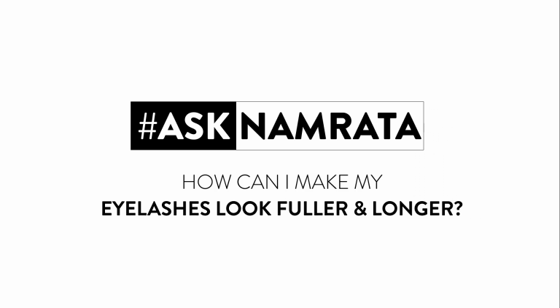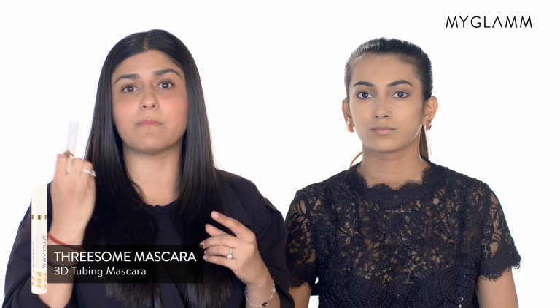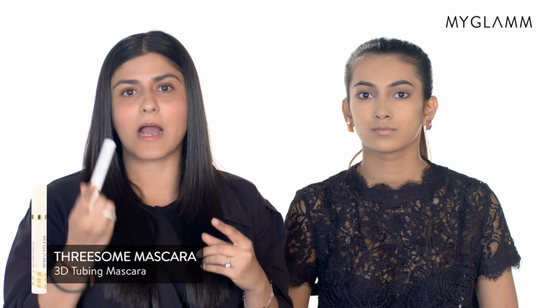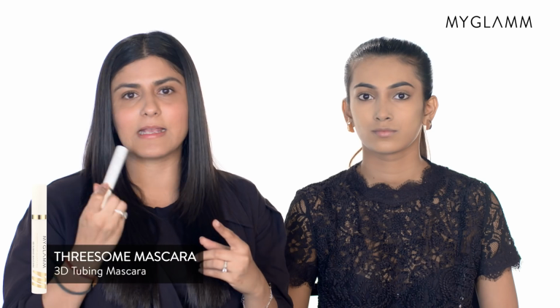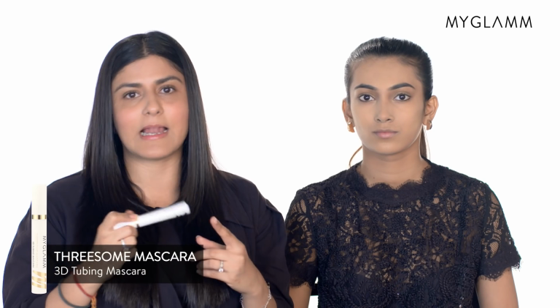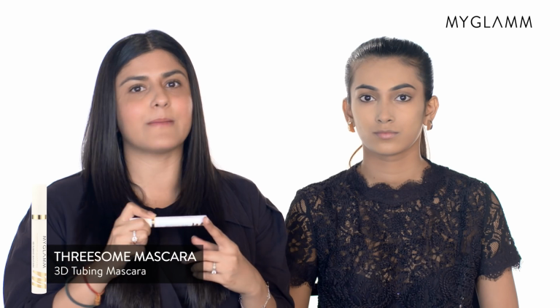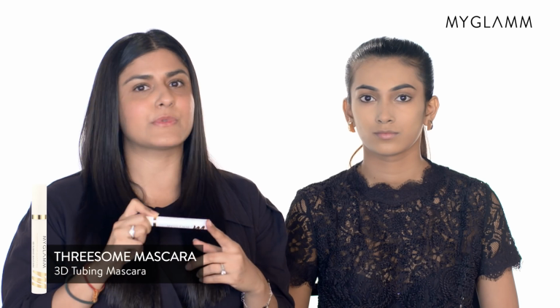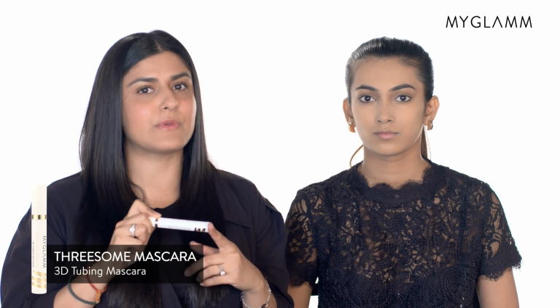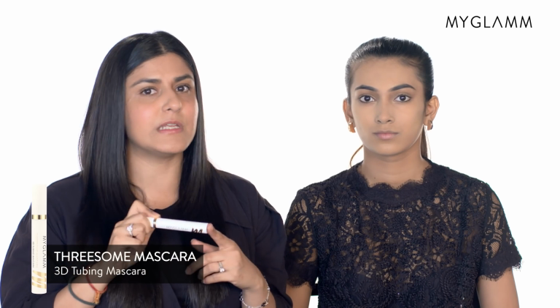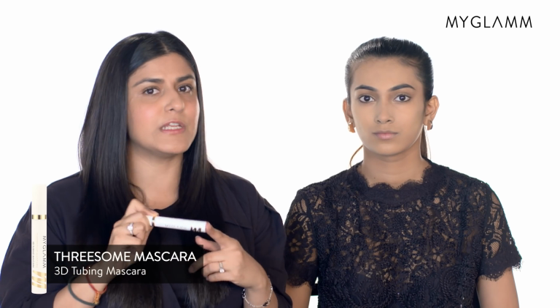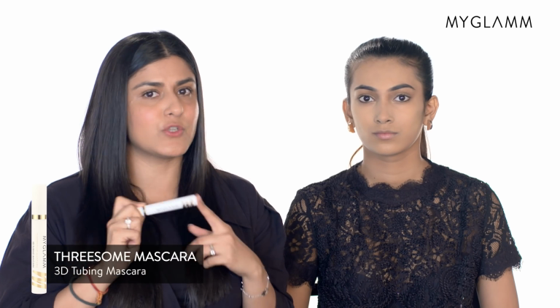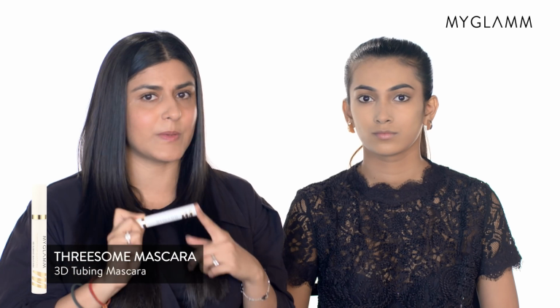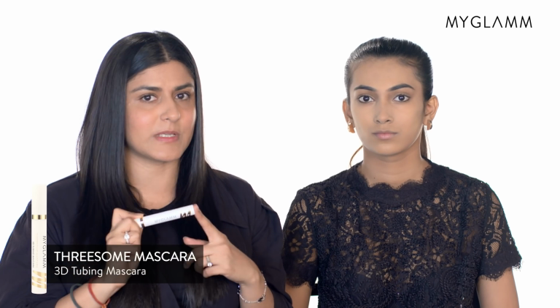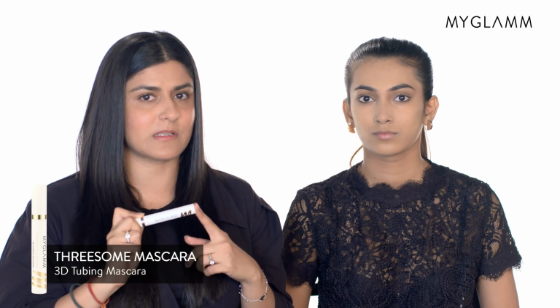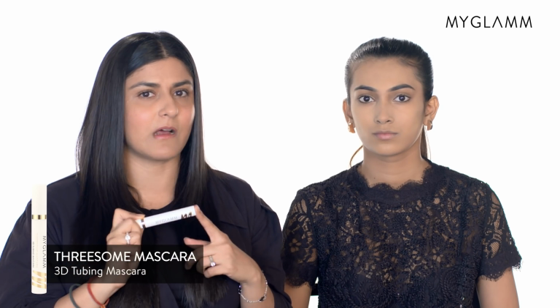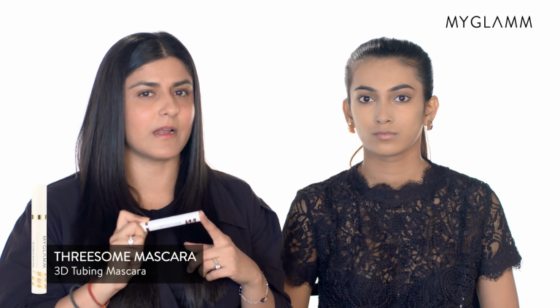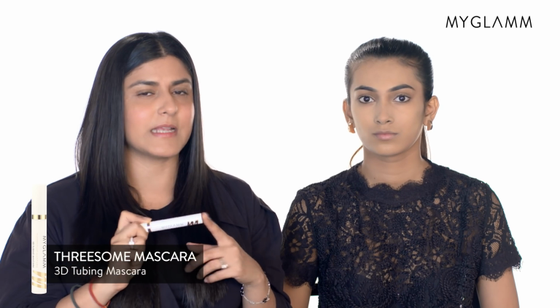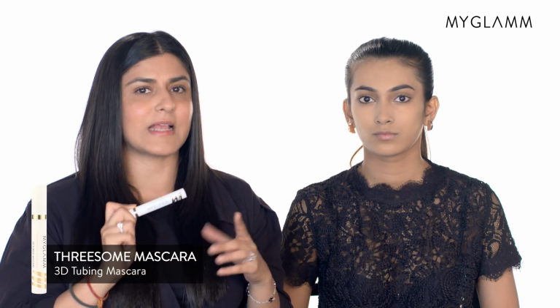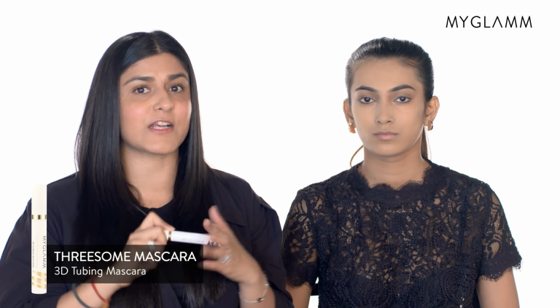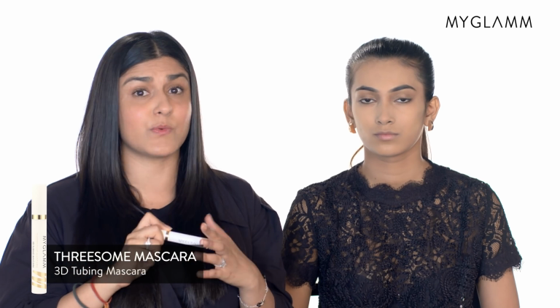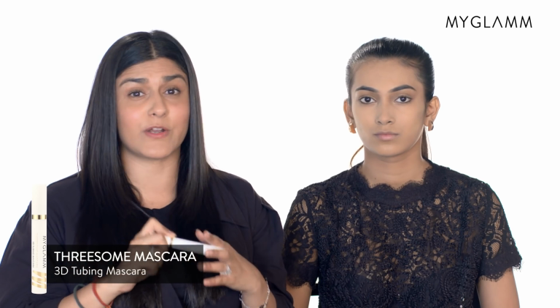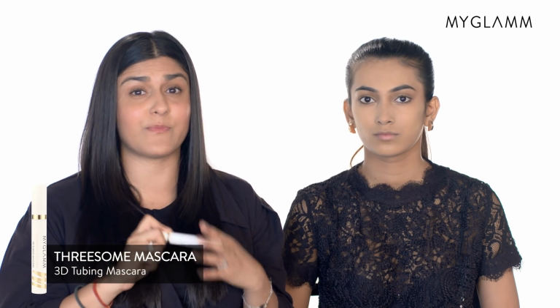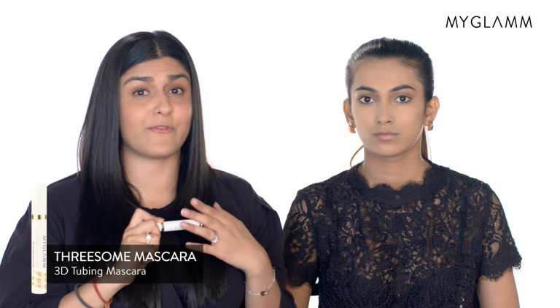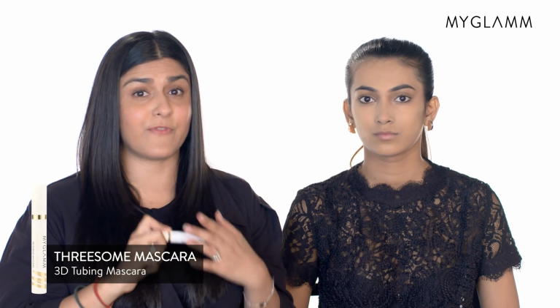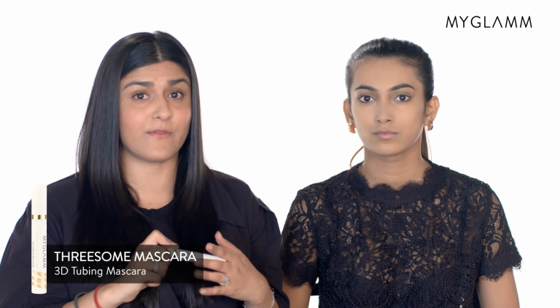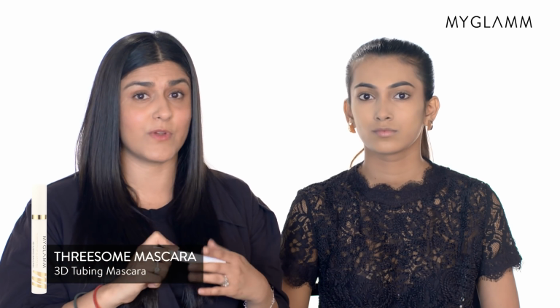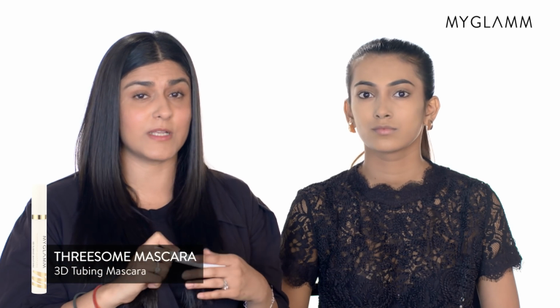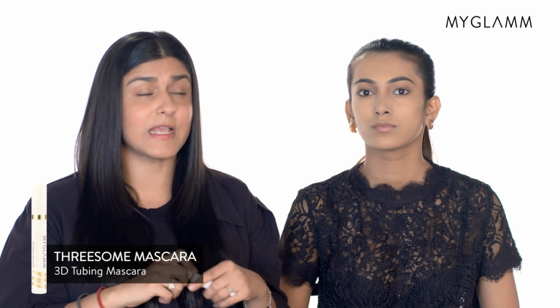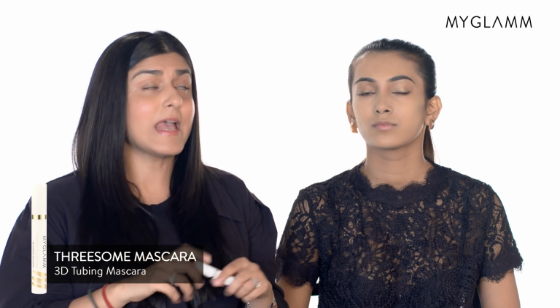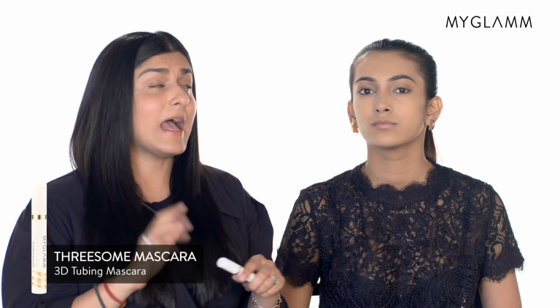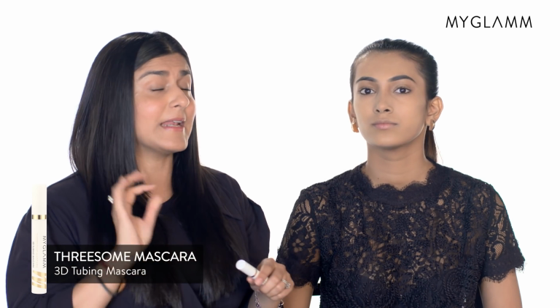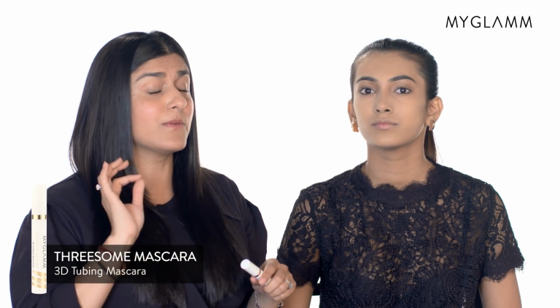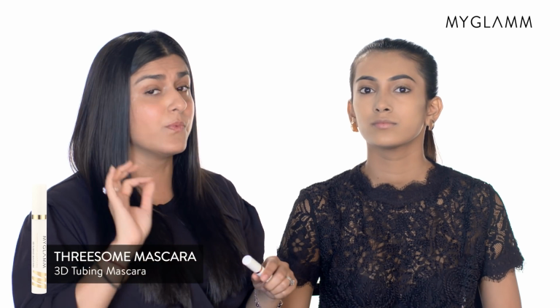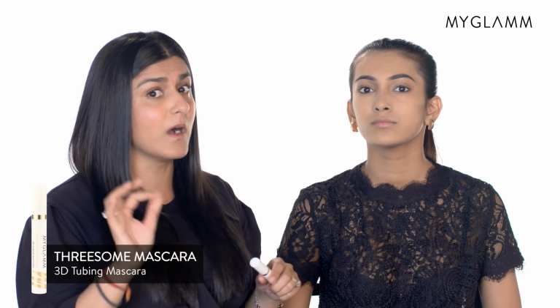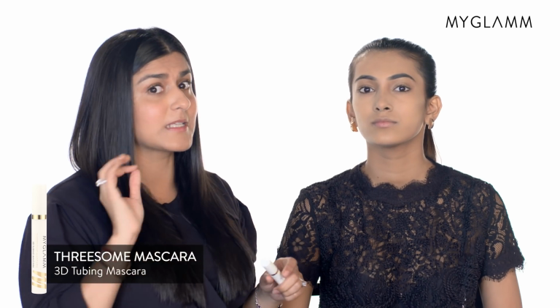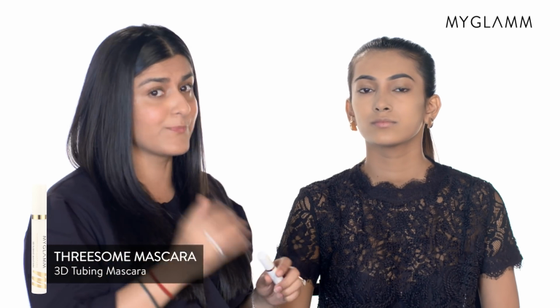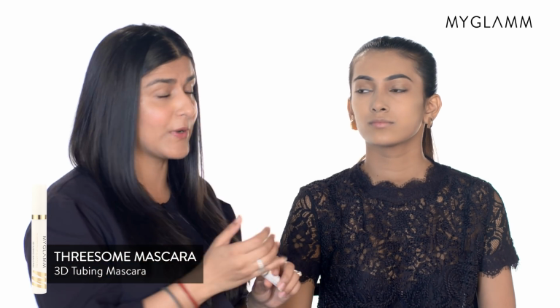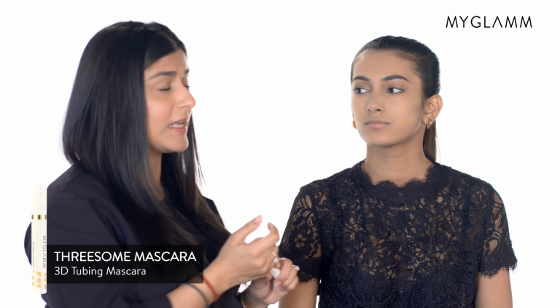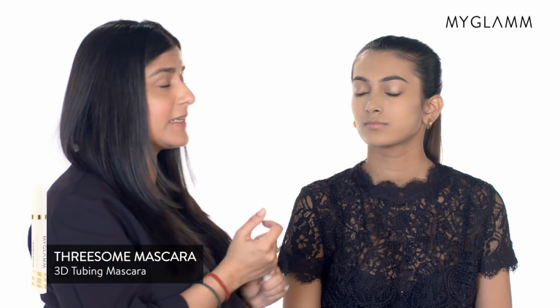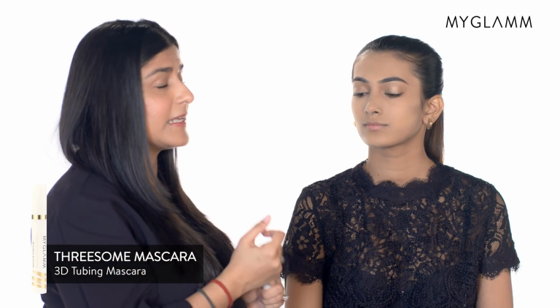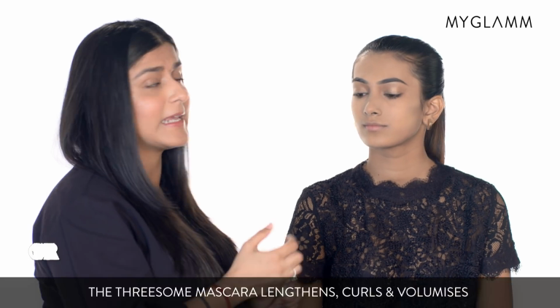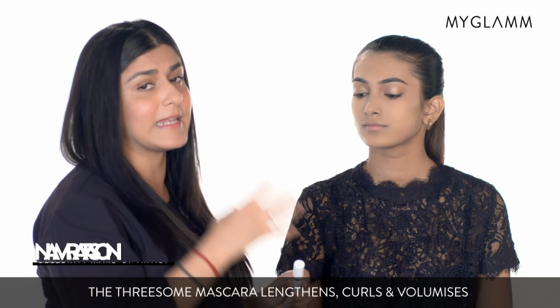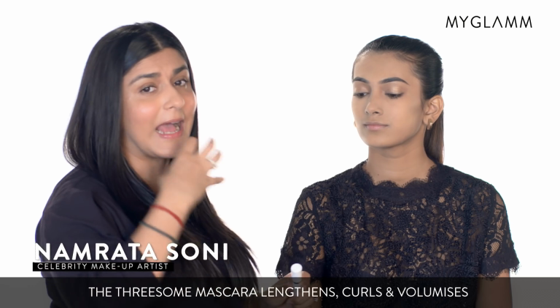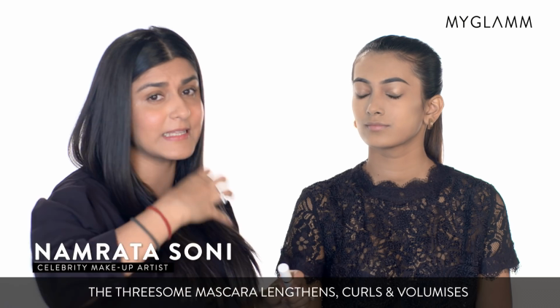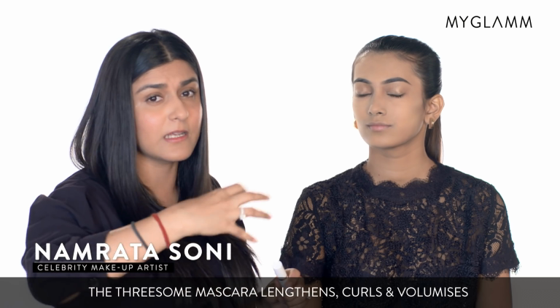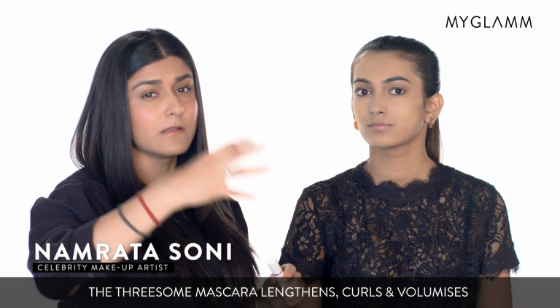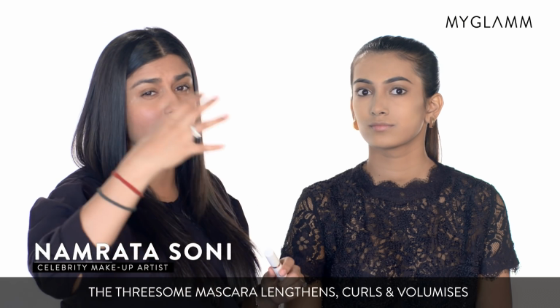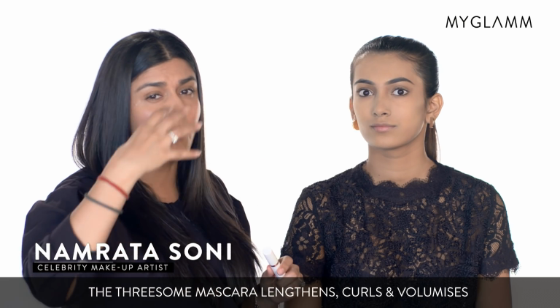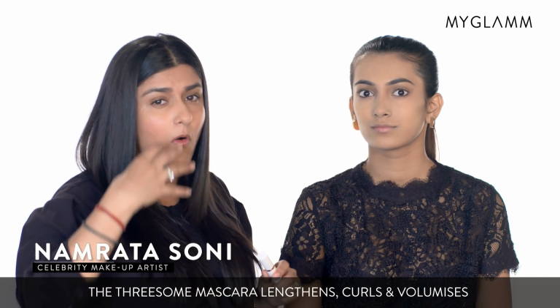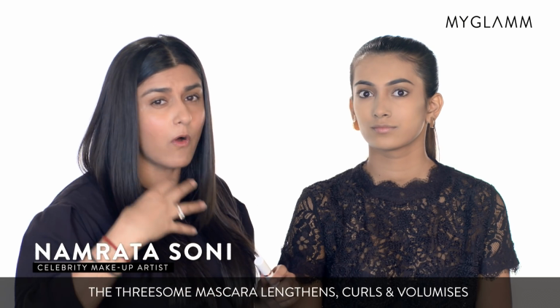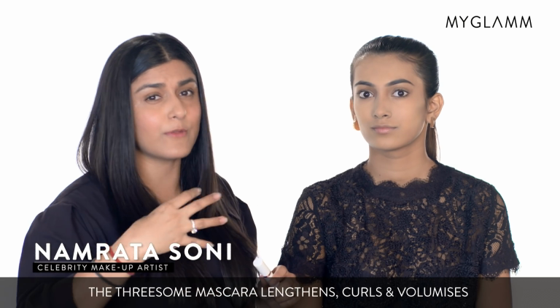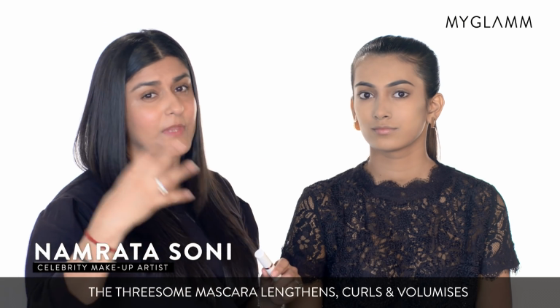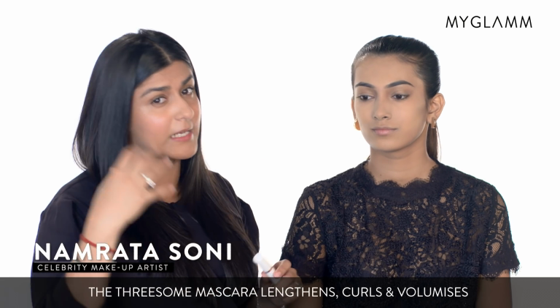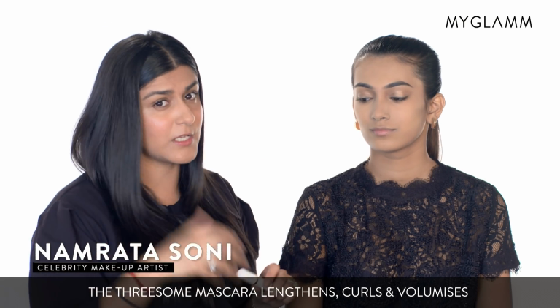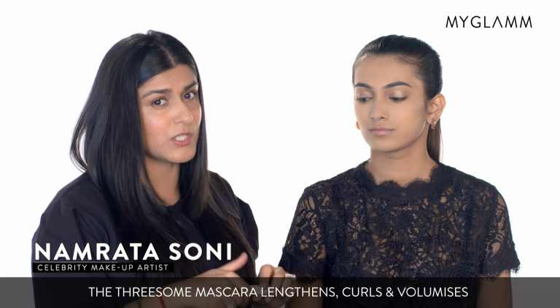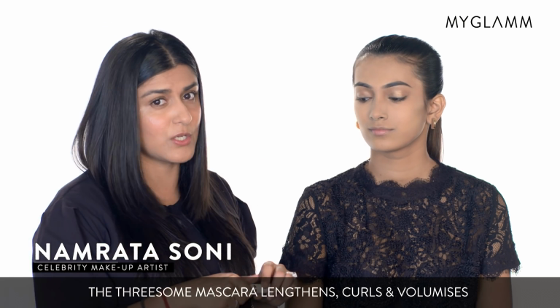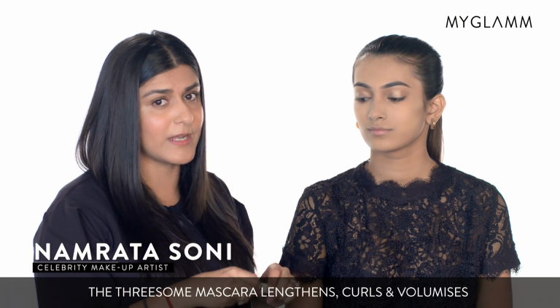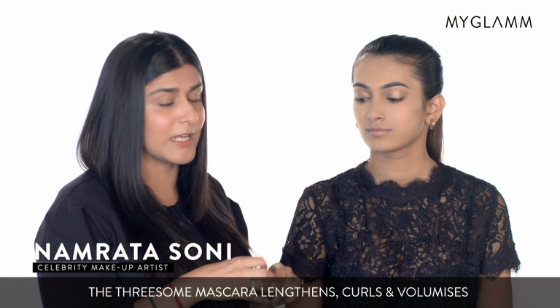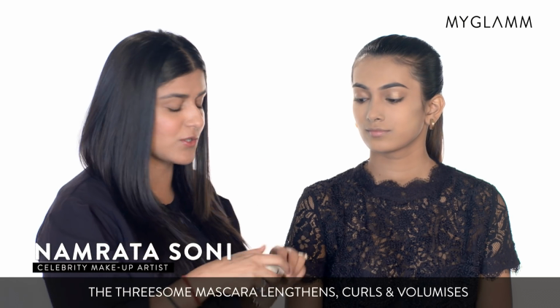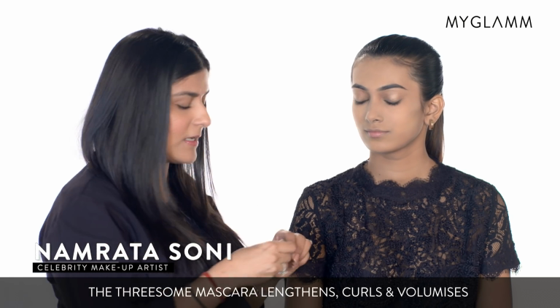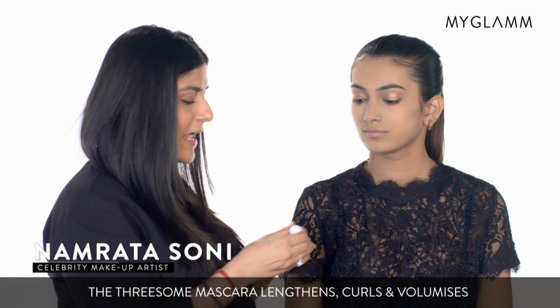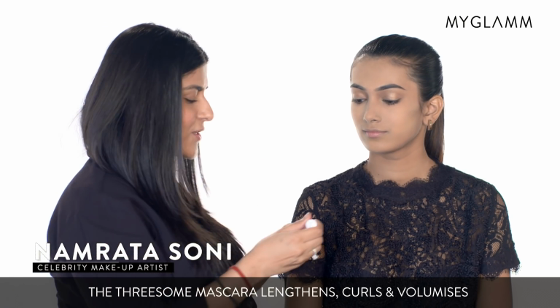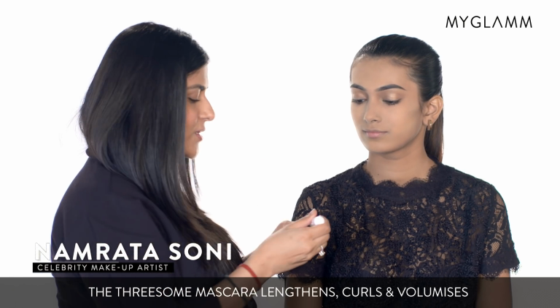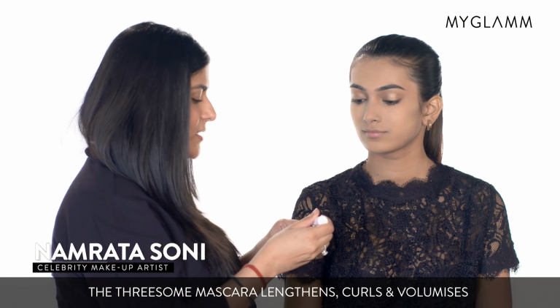My Glam 3D Tubing Mascara — it's actually one of my favorites and it works brilliantly. It adds a lot of thickness to your natural lashes.